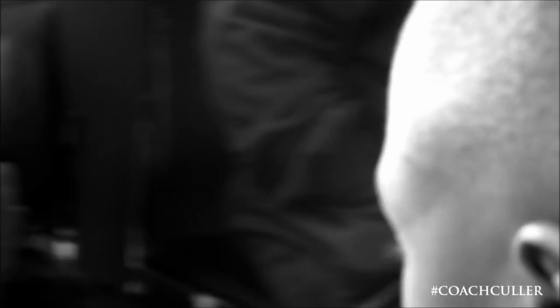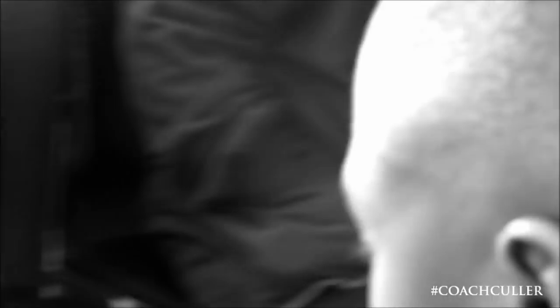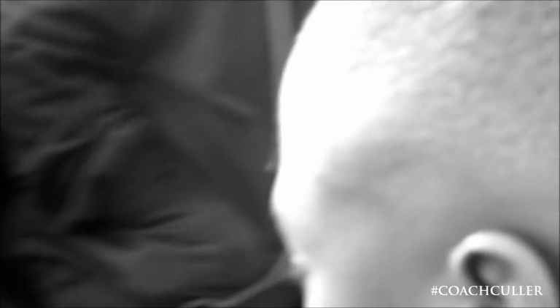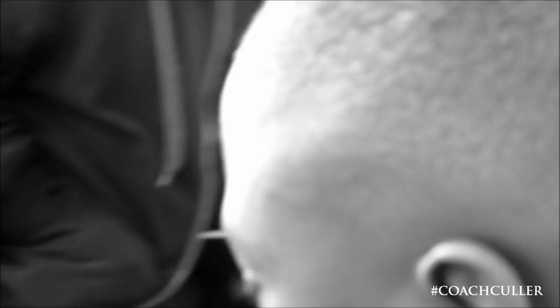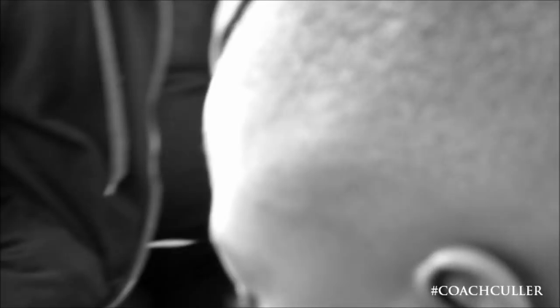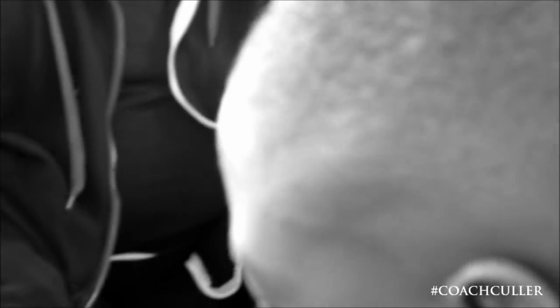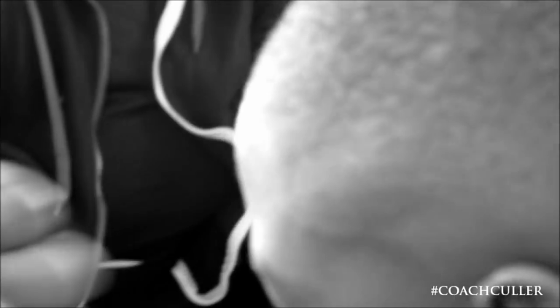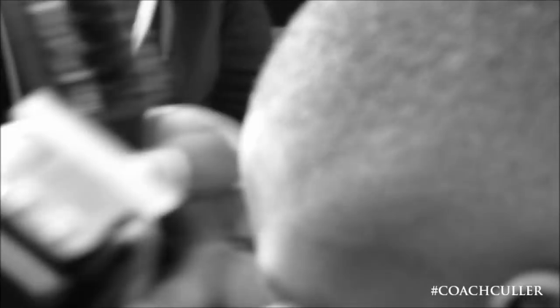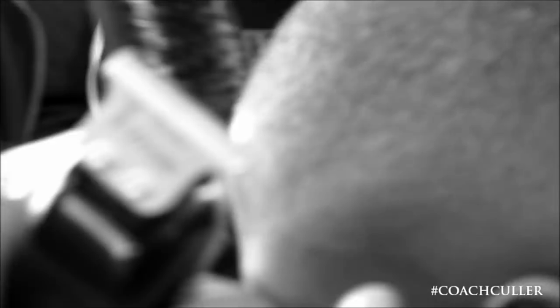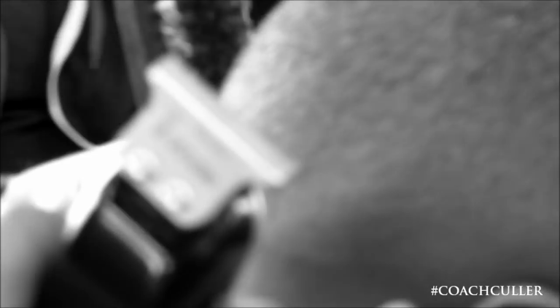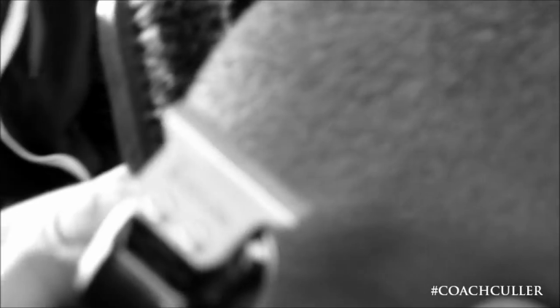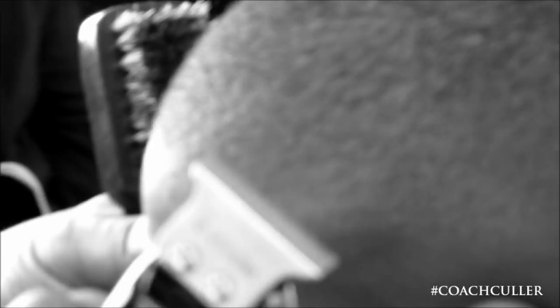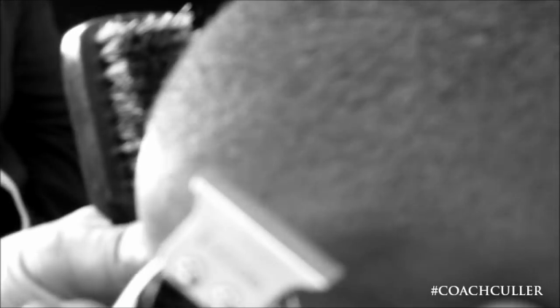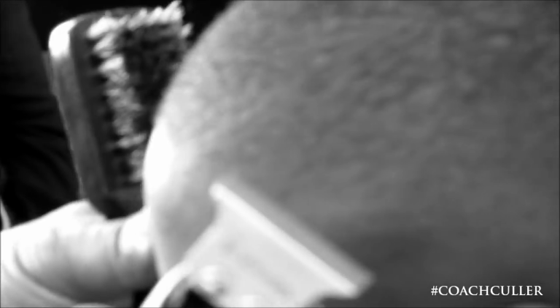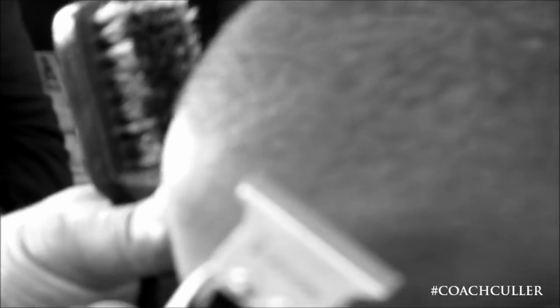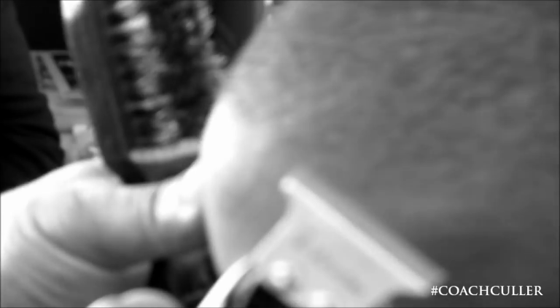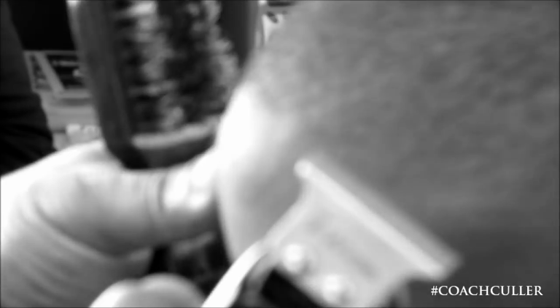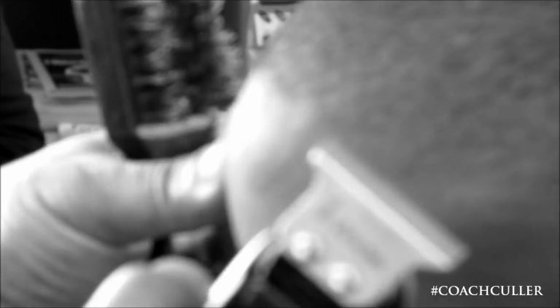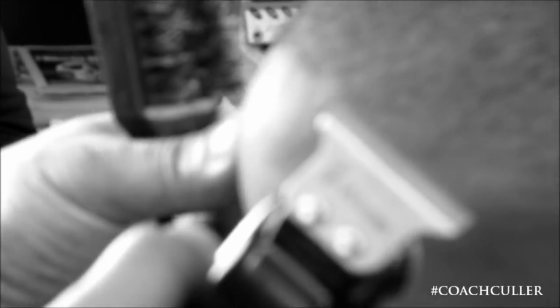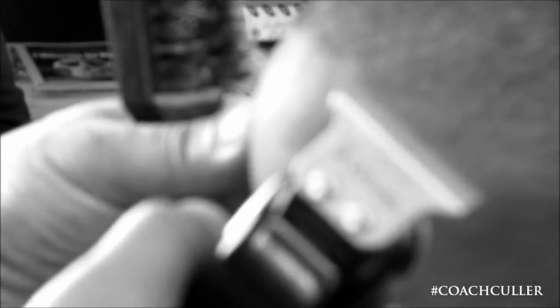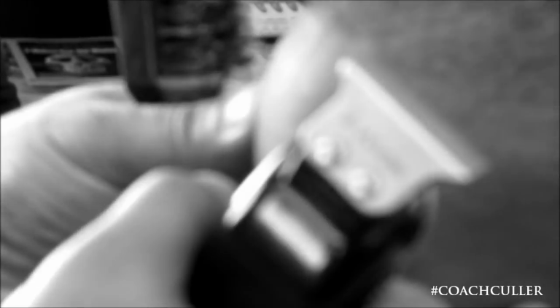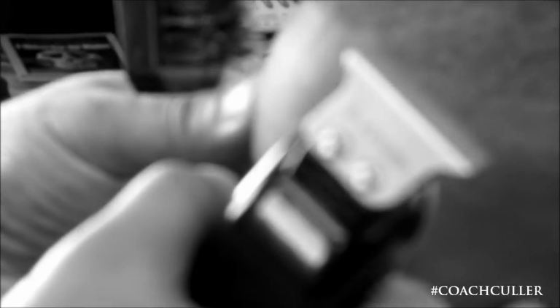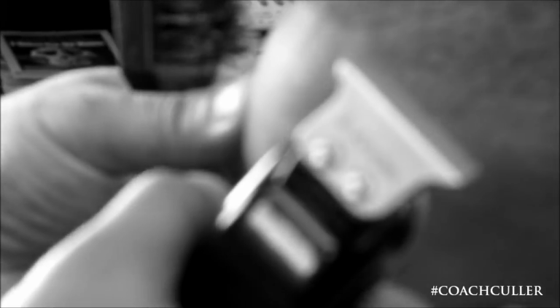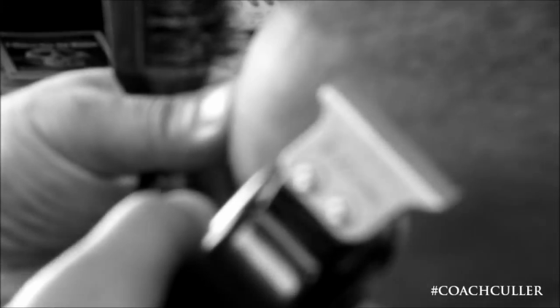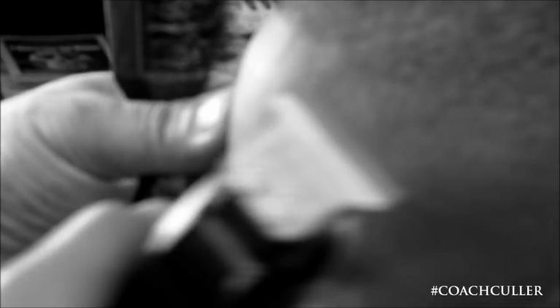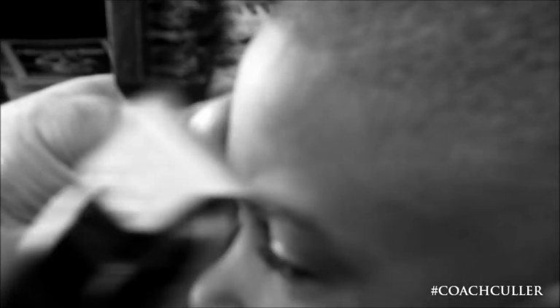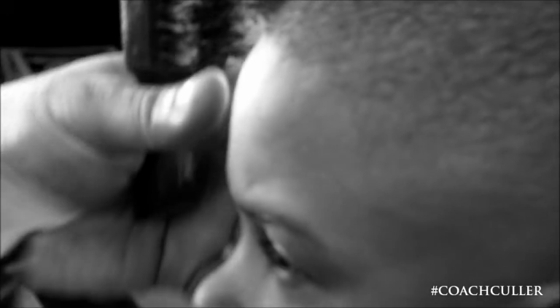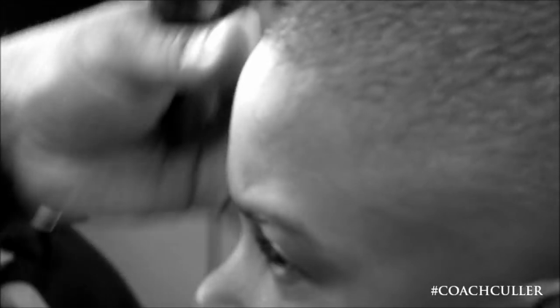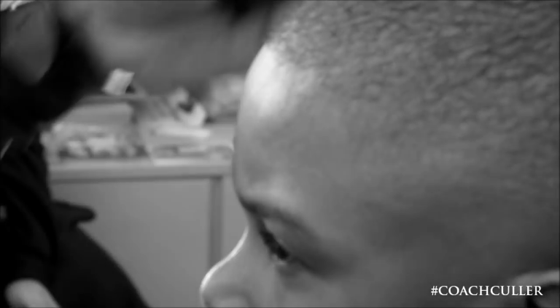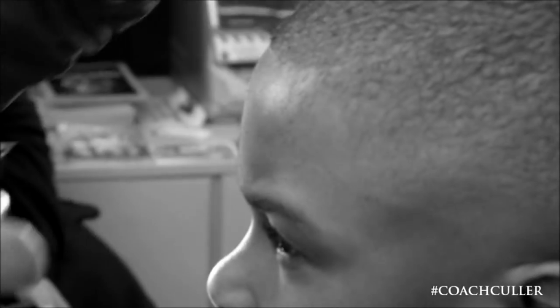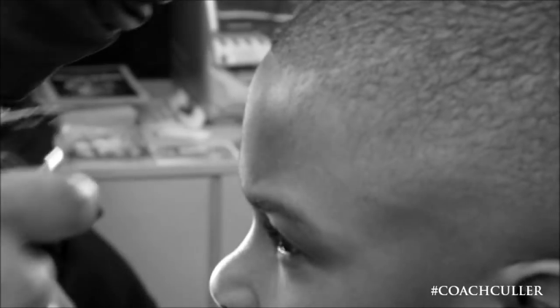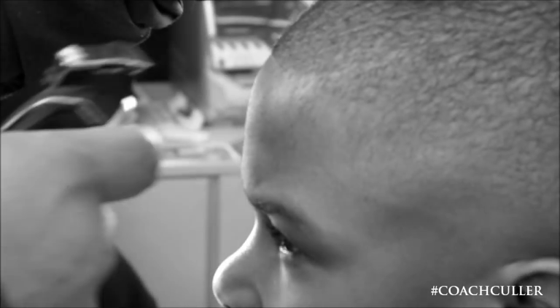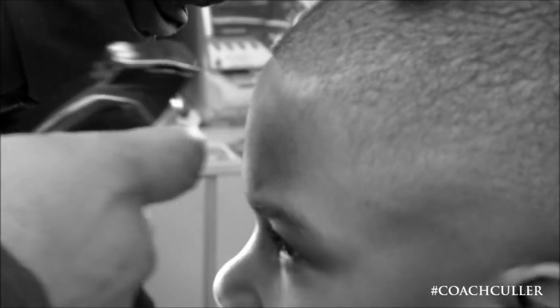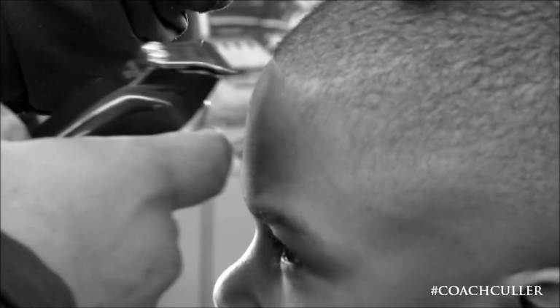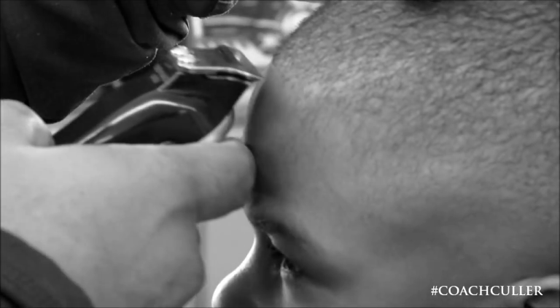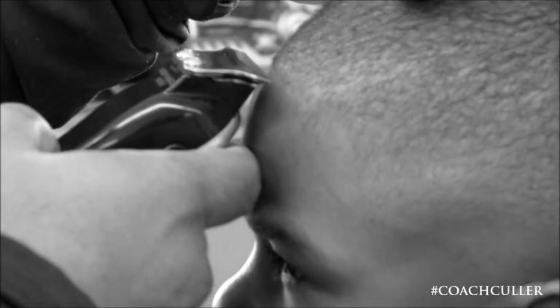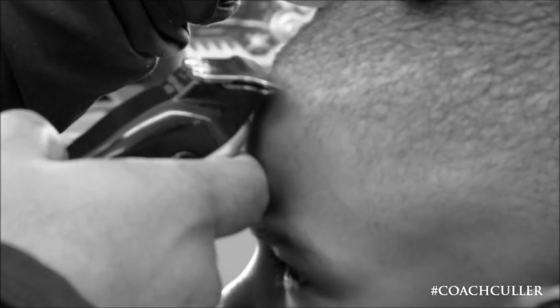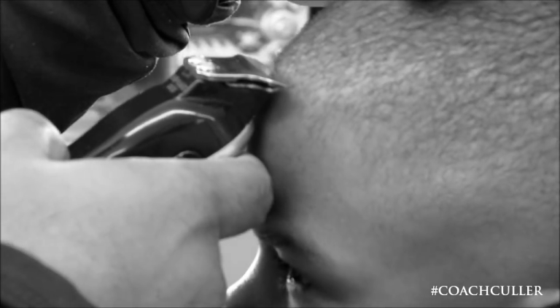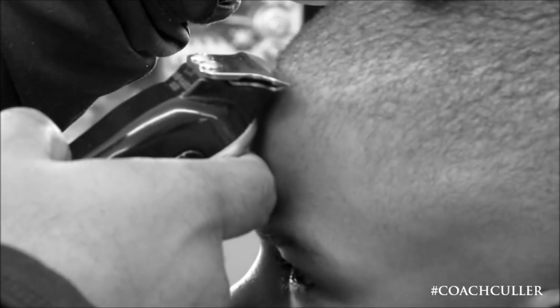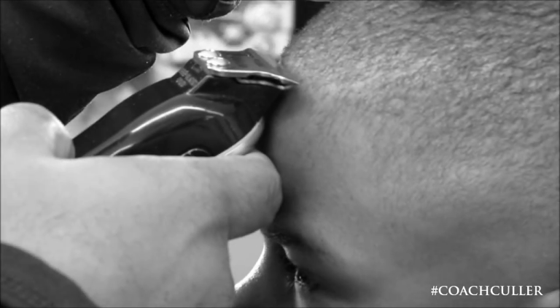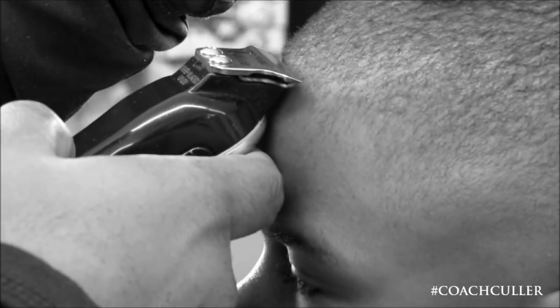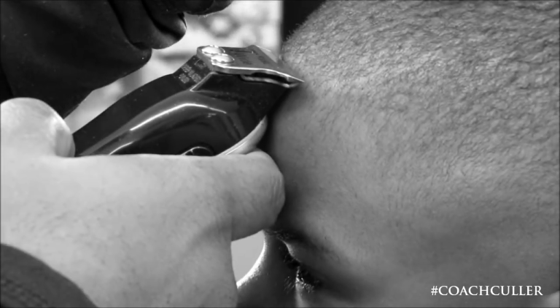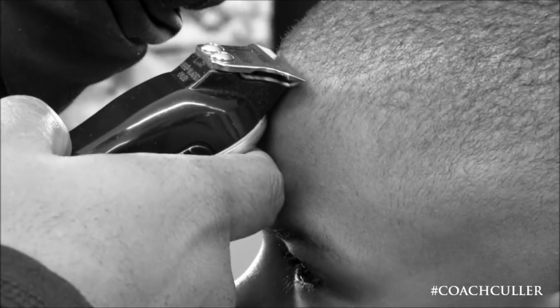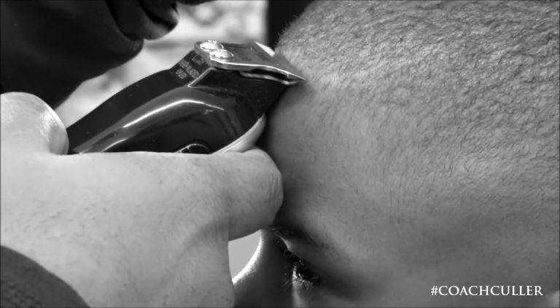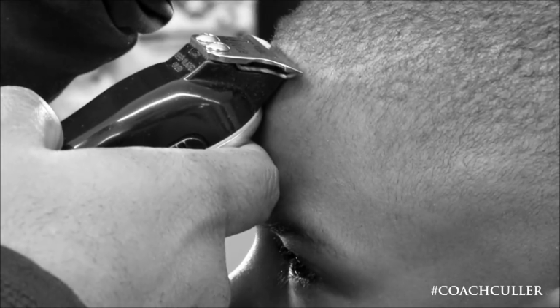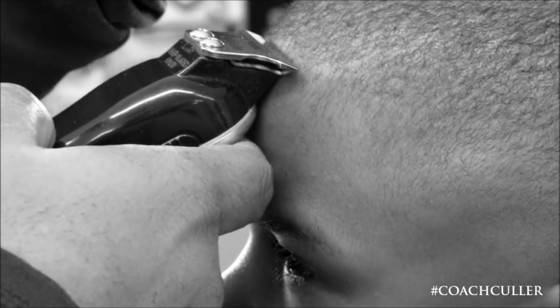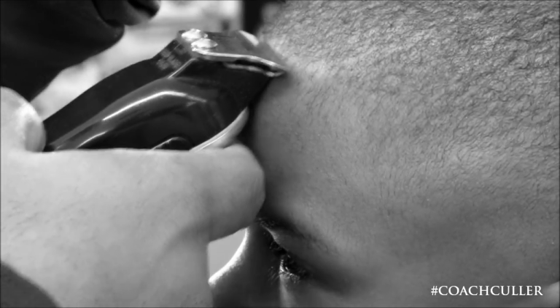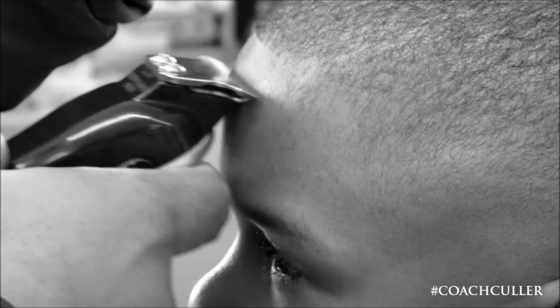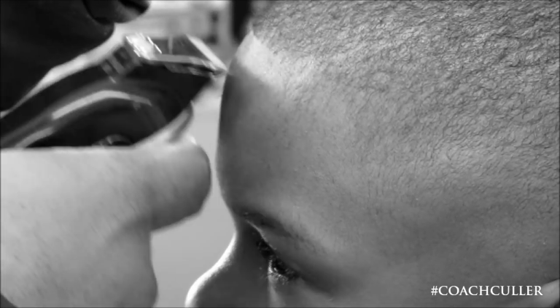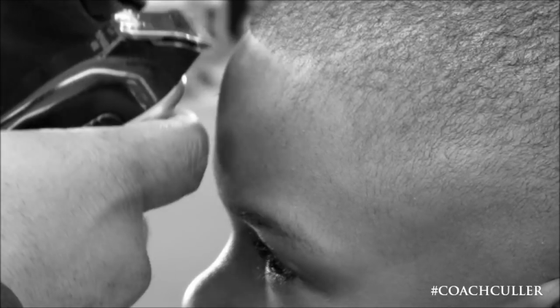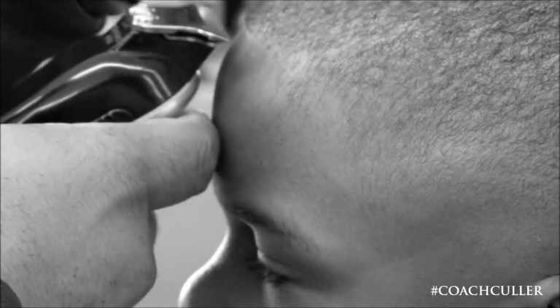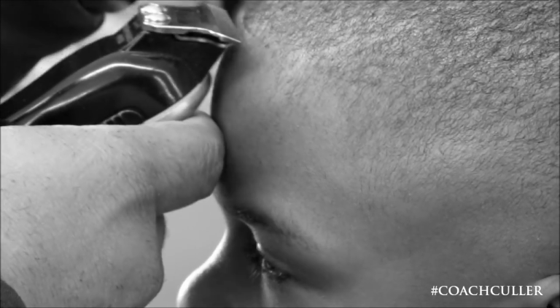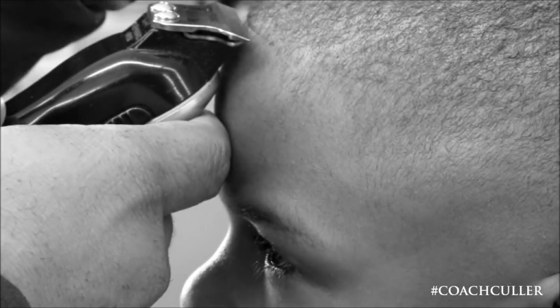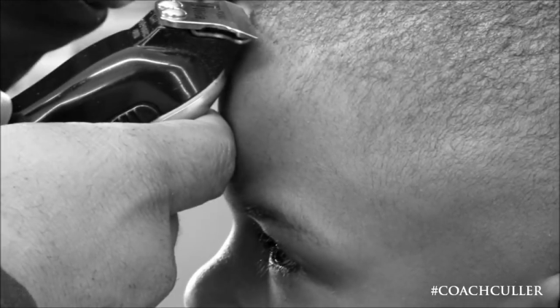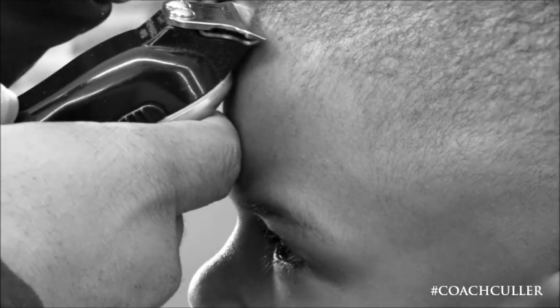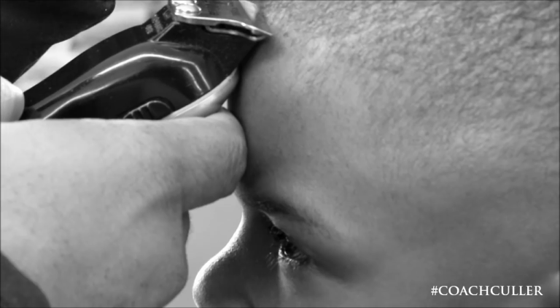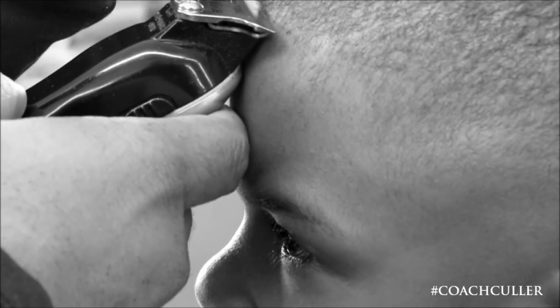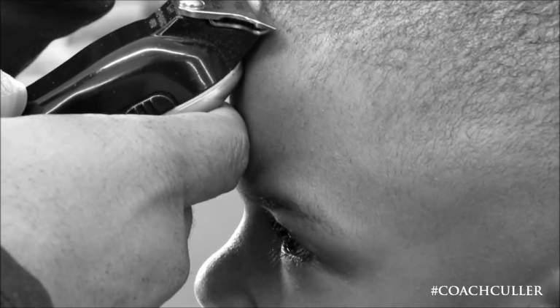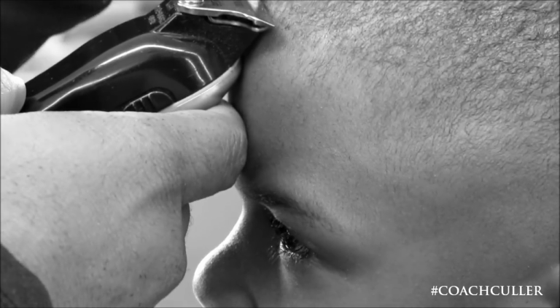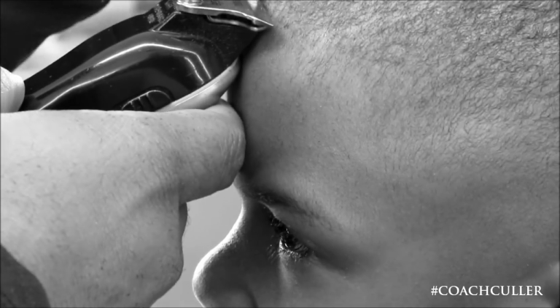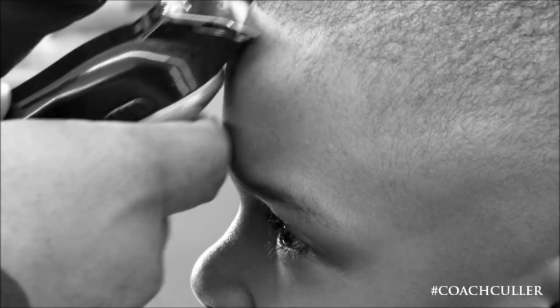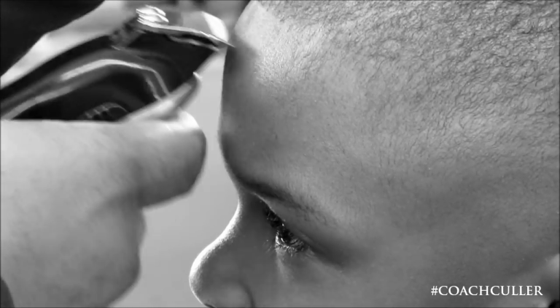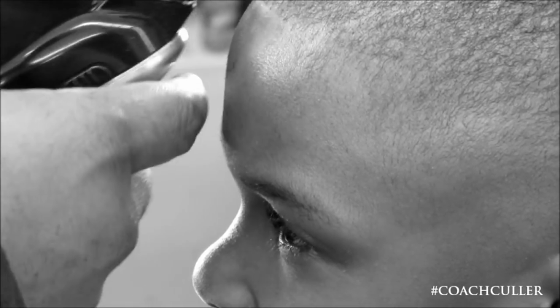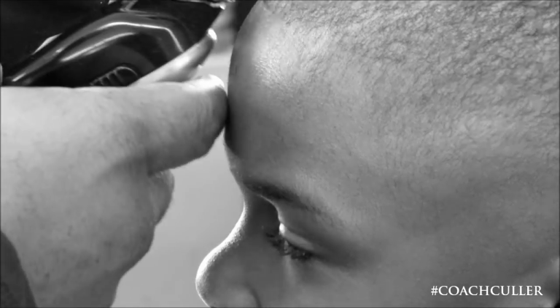There are some barbers out there that line up first, or in the middle of the haircut. I prefer to do it at the end for most haircuts.